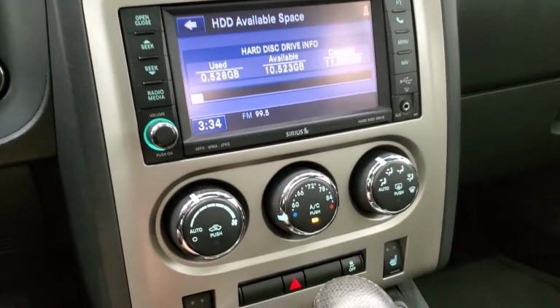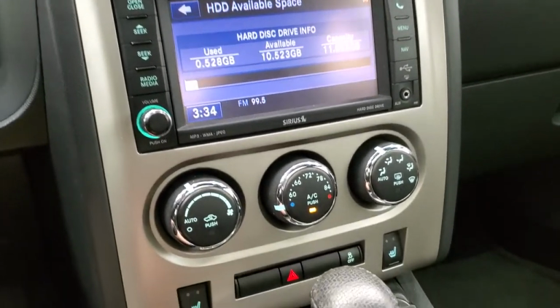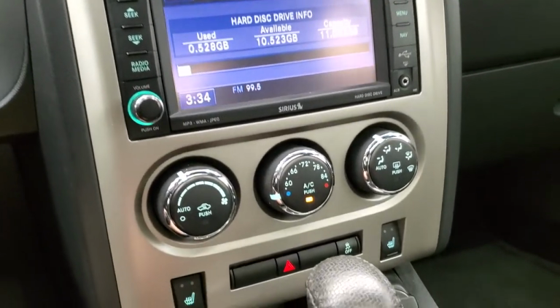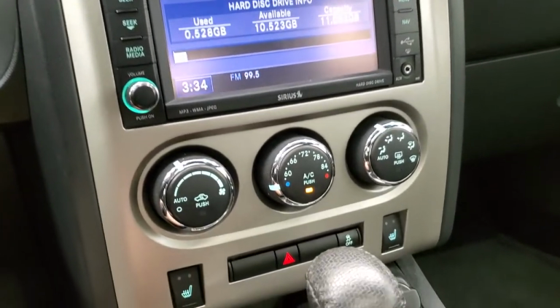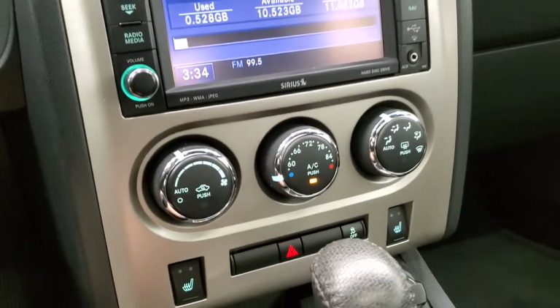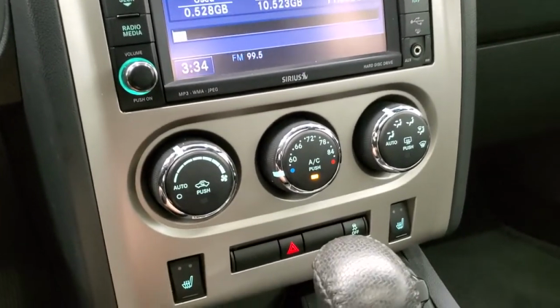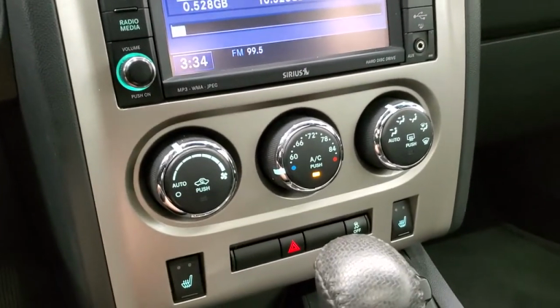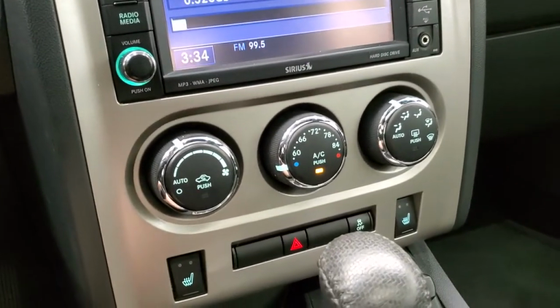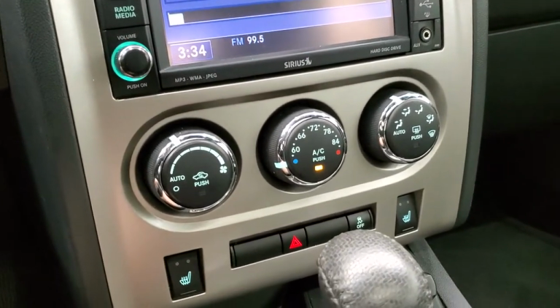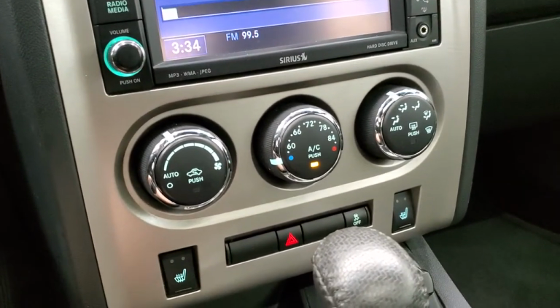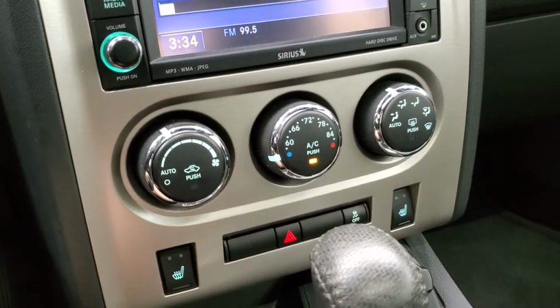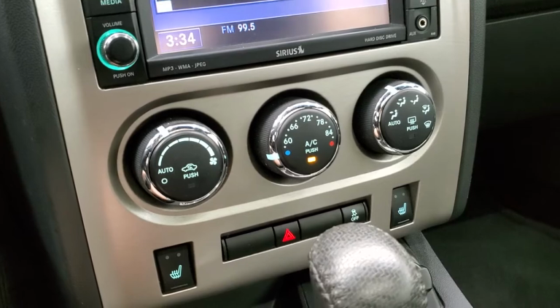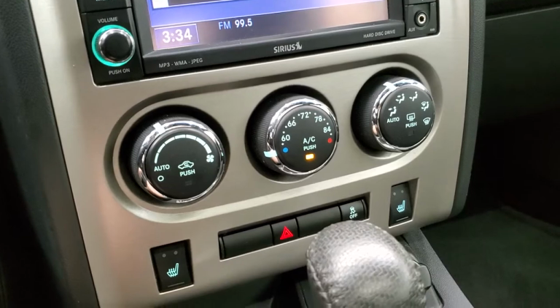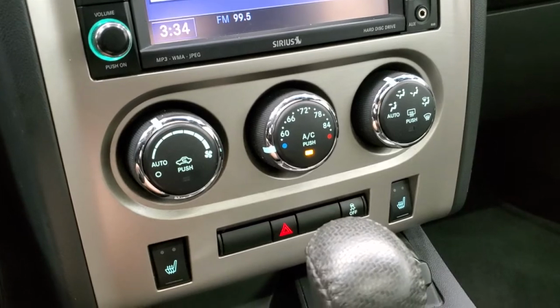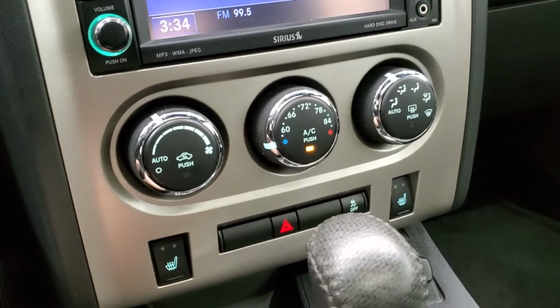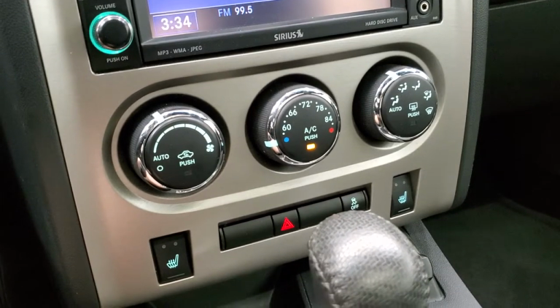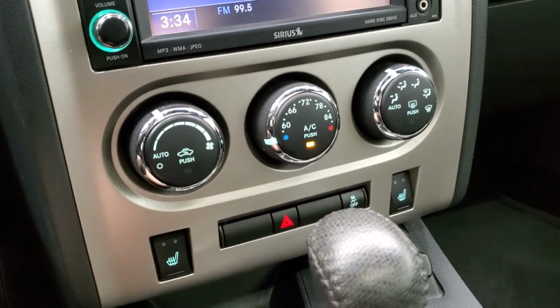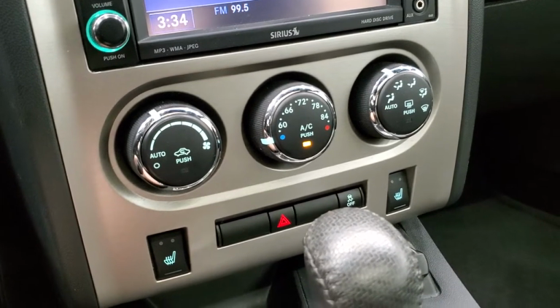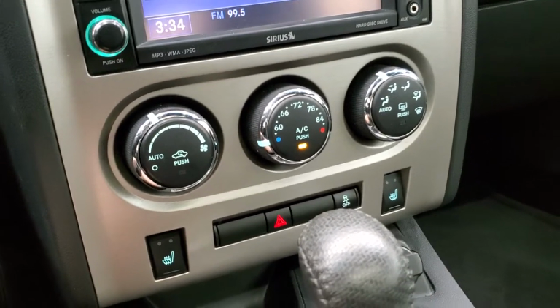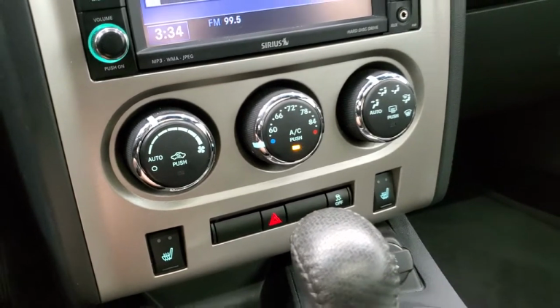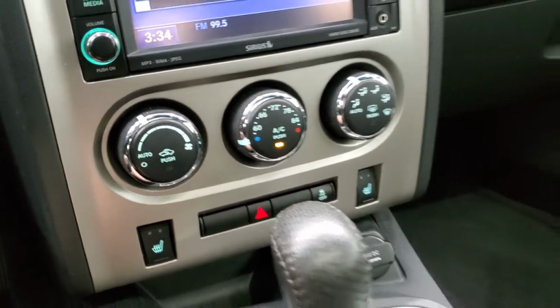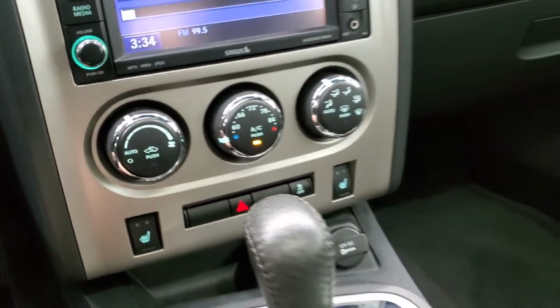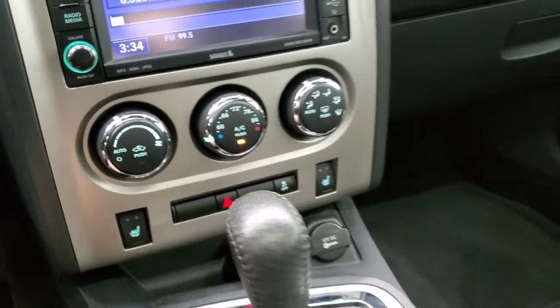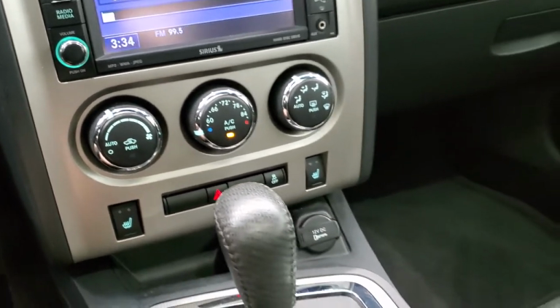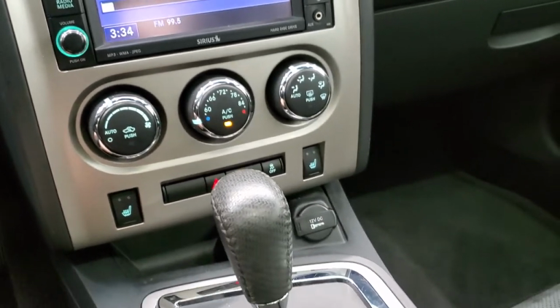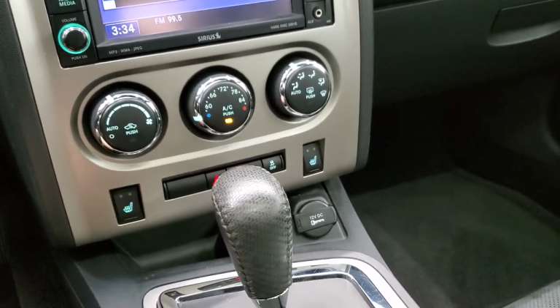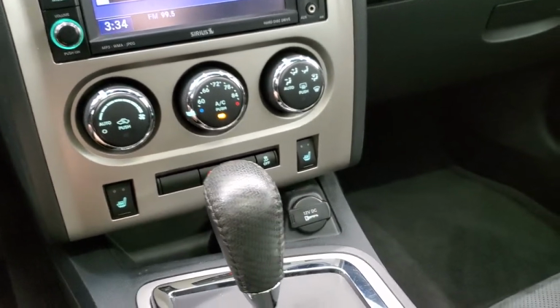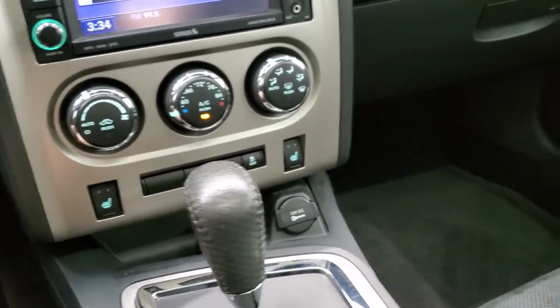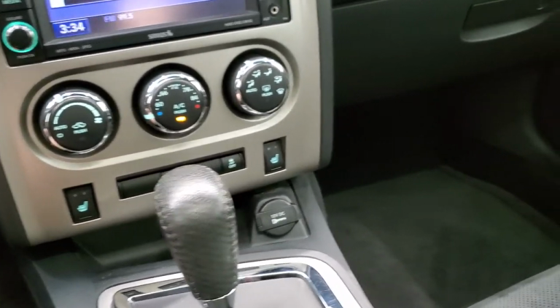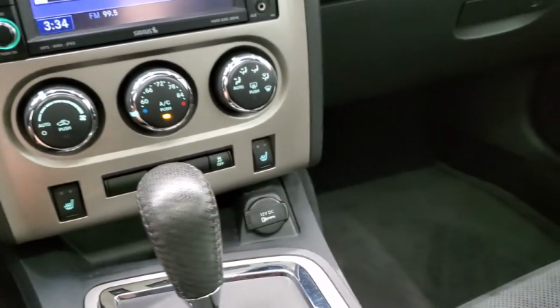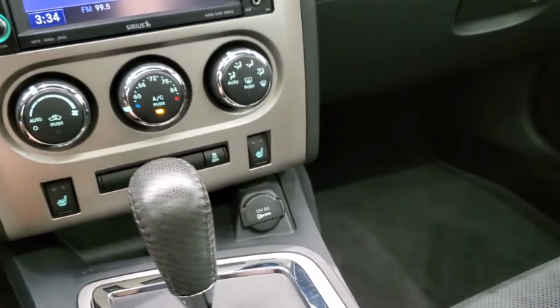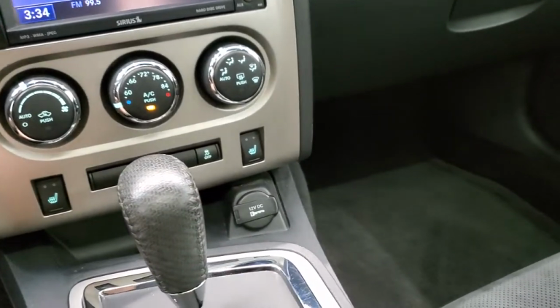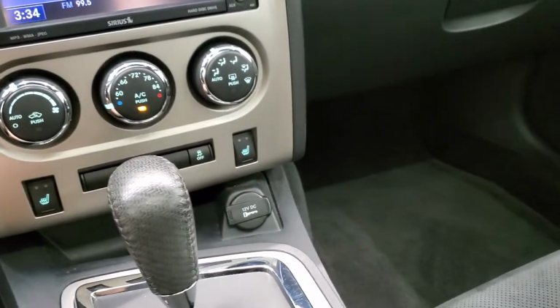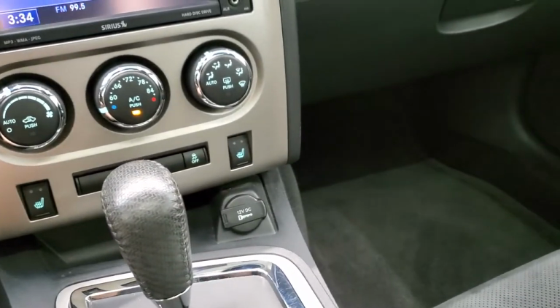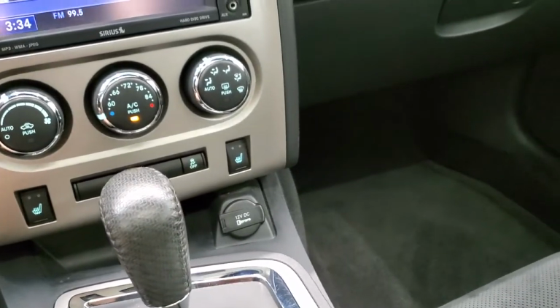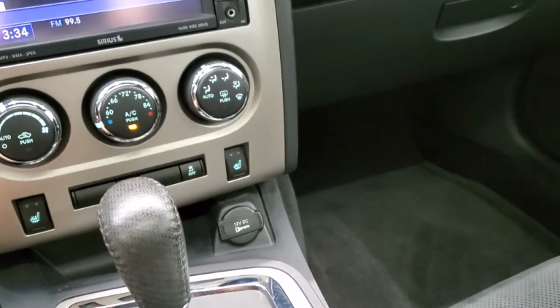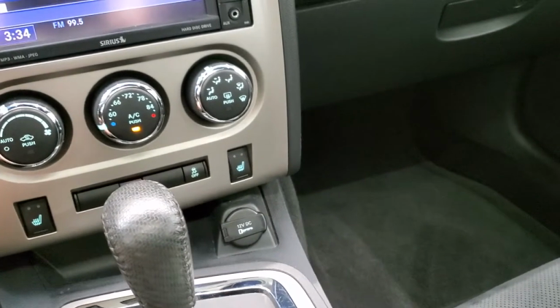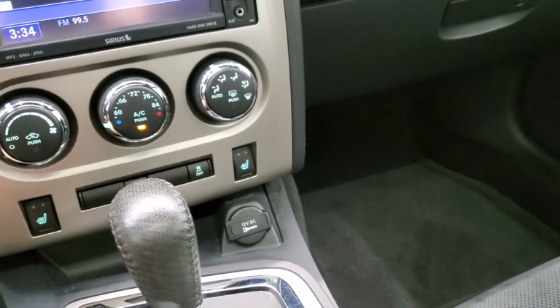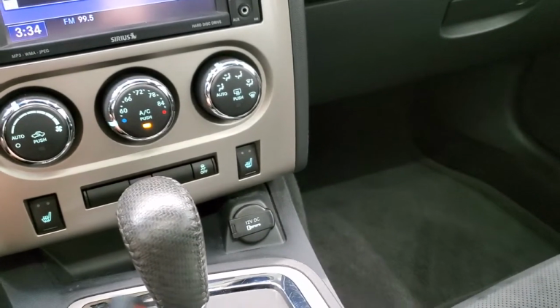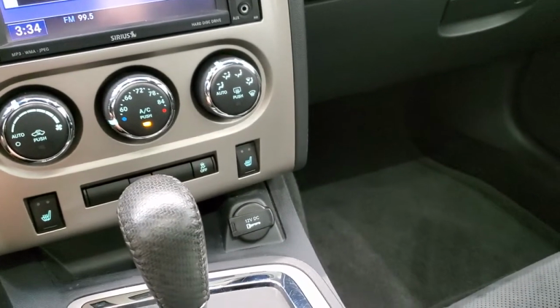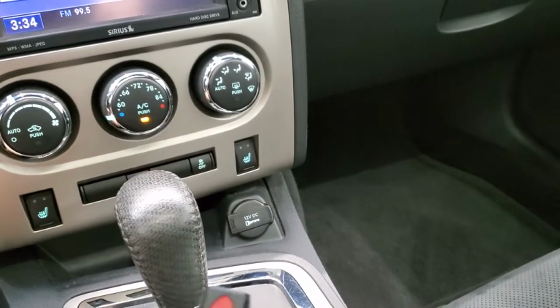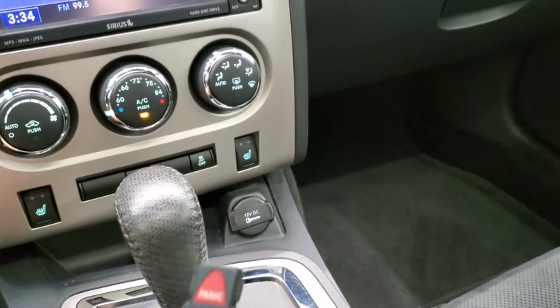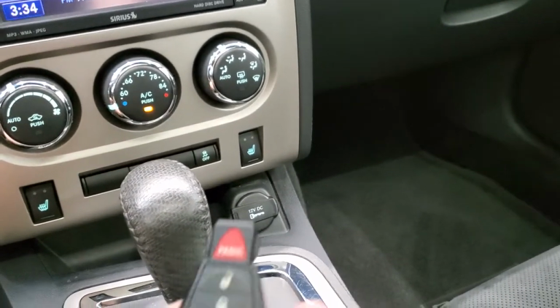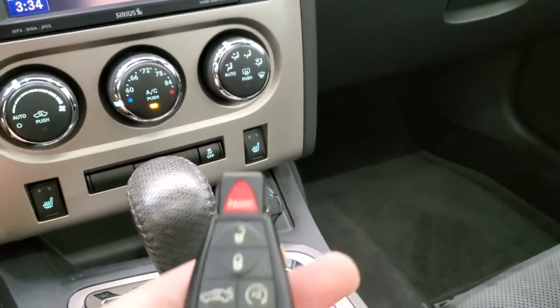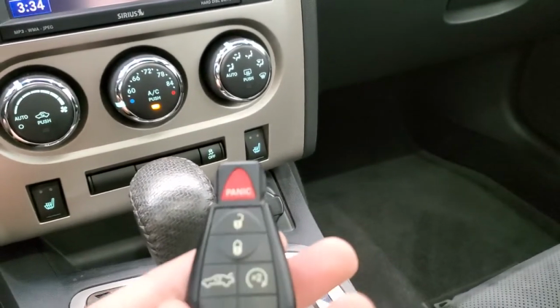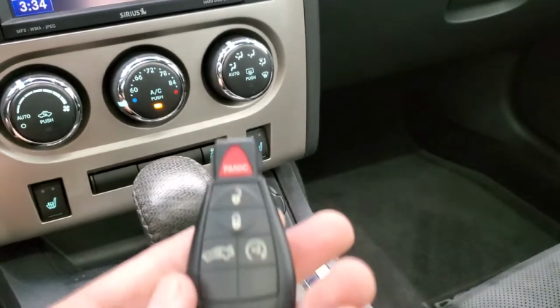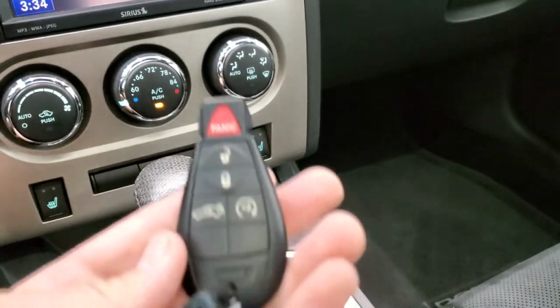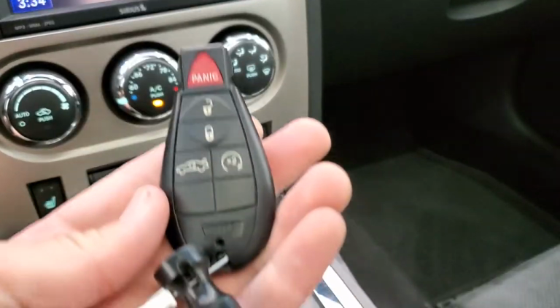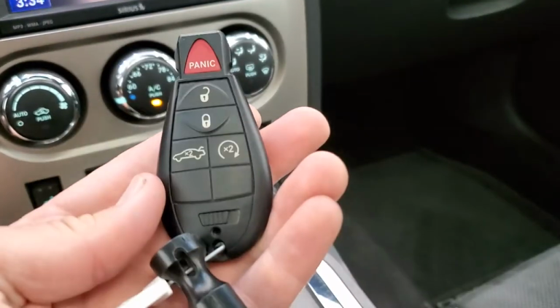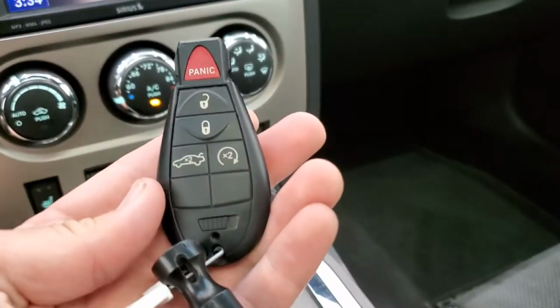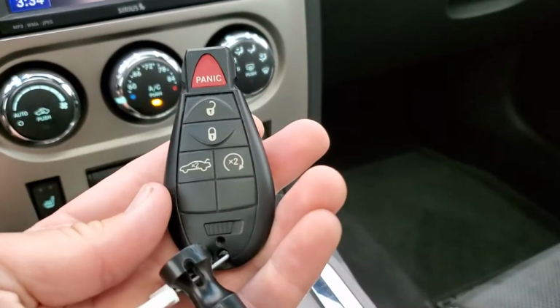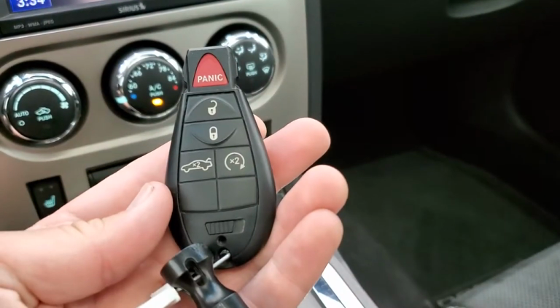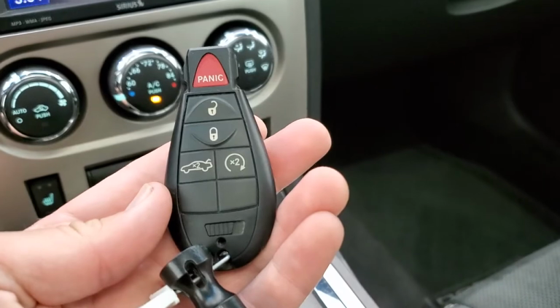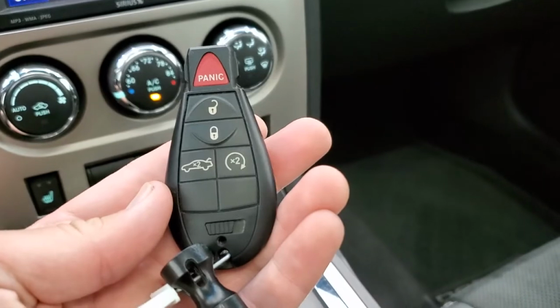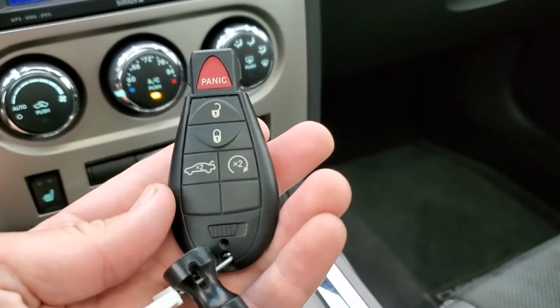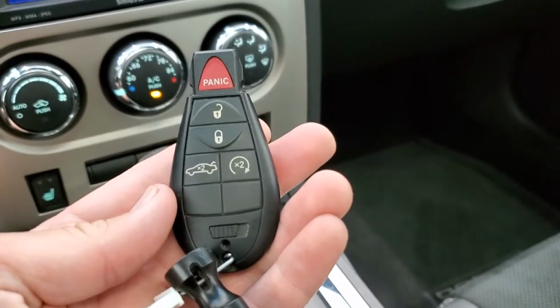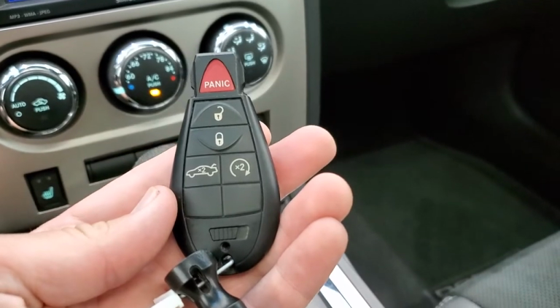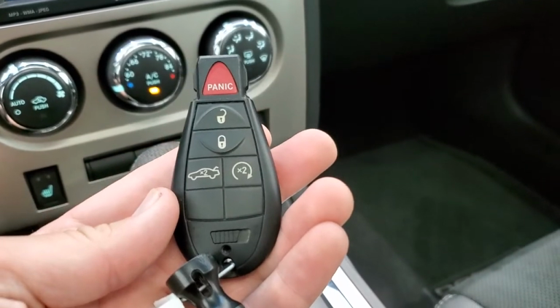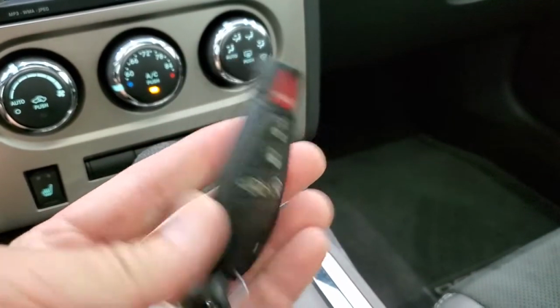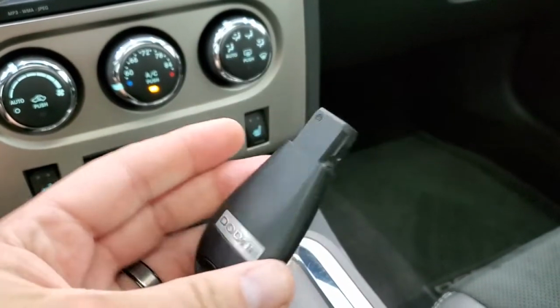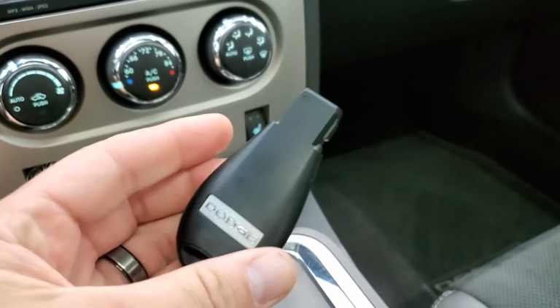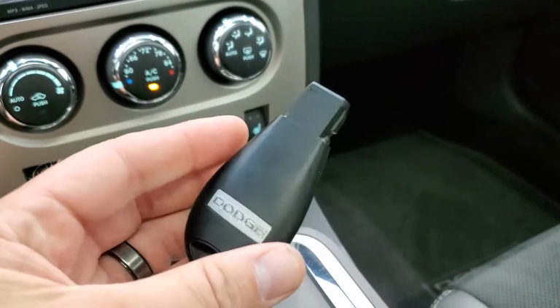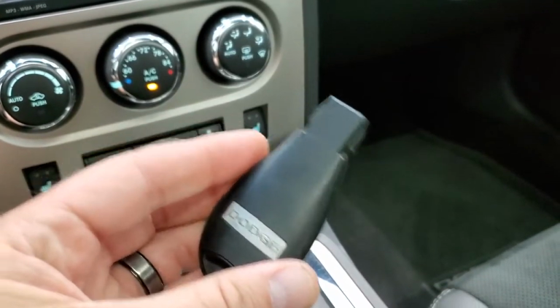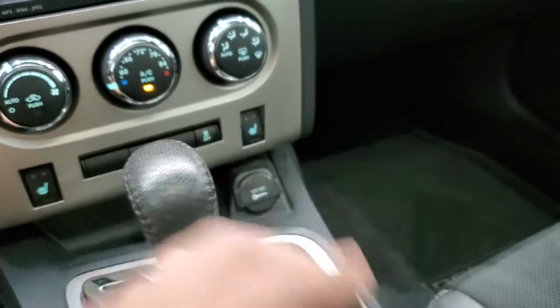Down here are your climate controls, your heated seat buttons, and your automatic transmission. It does have keyless entry with remote start.